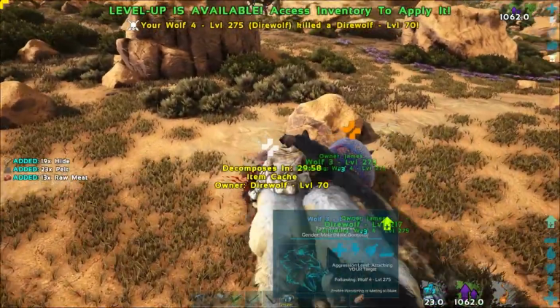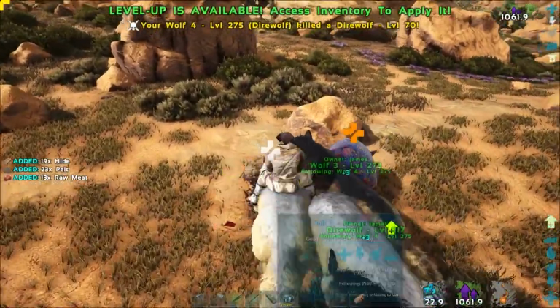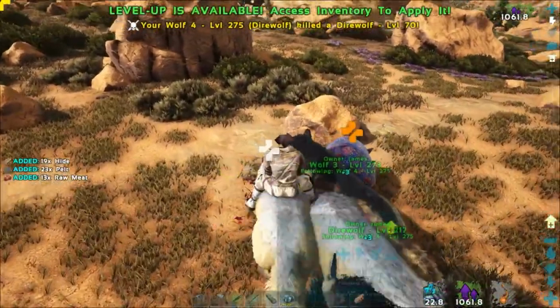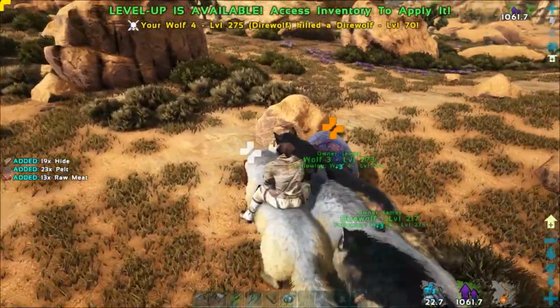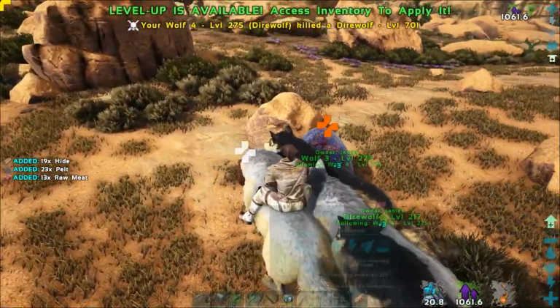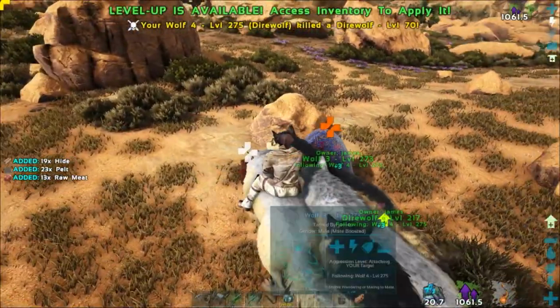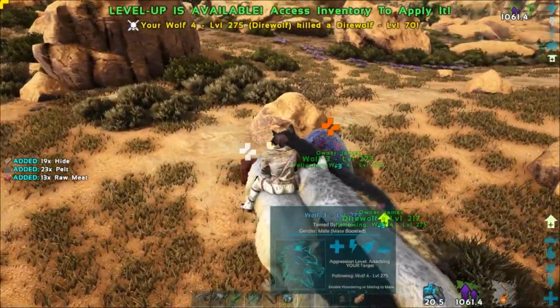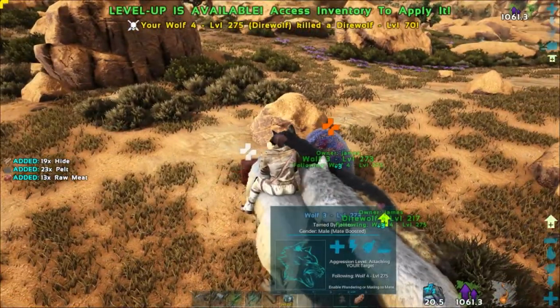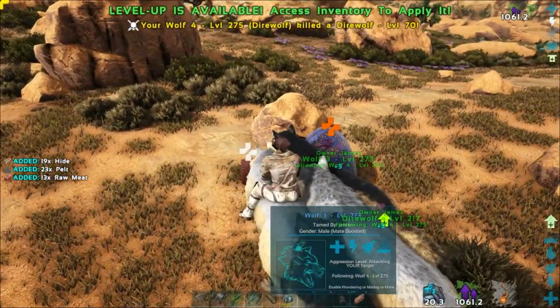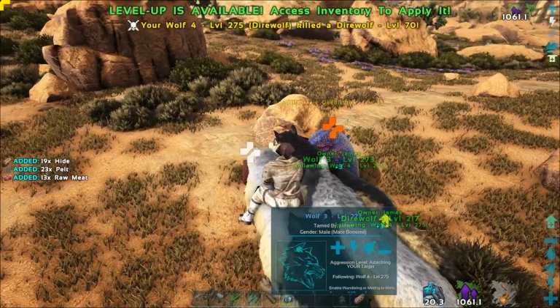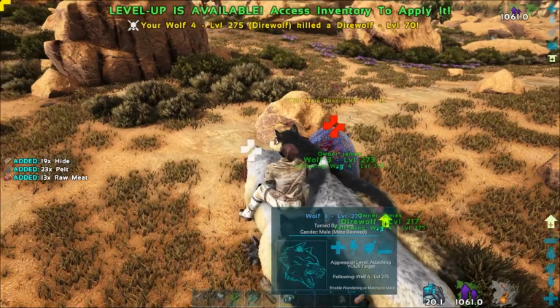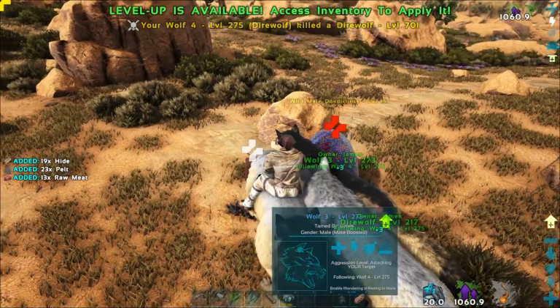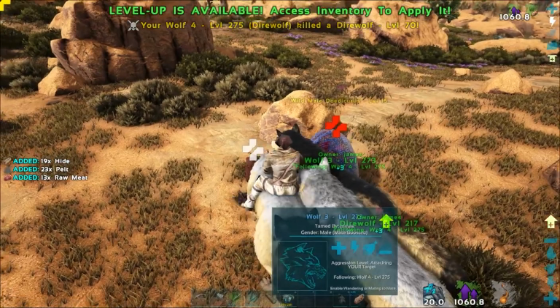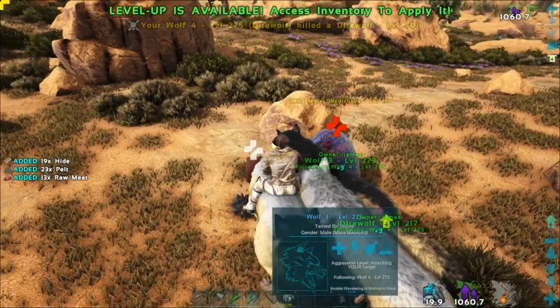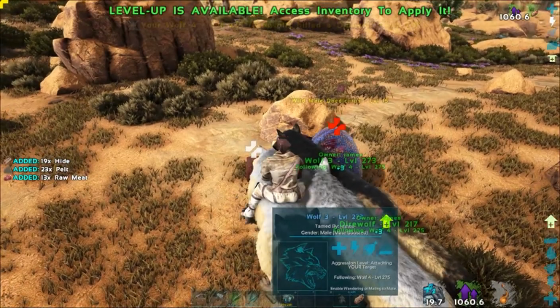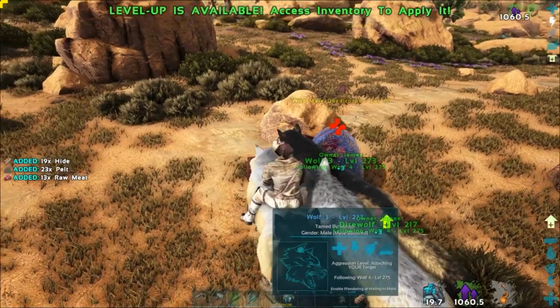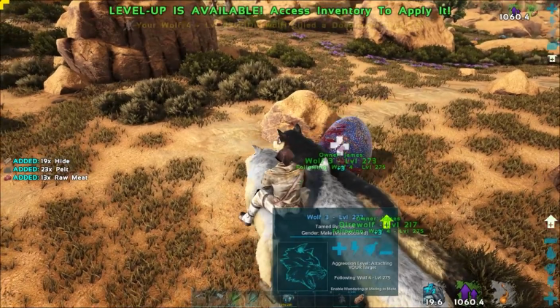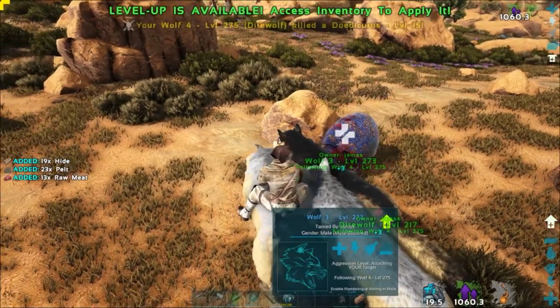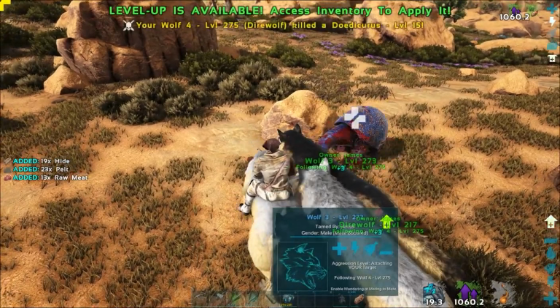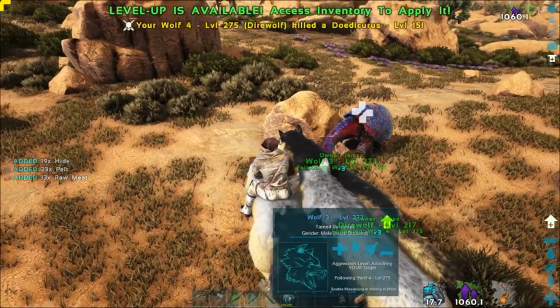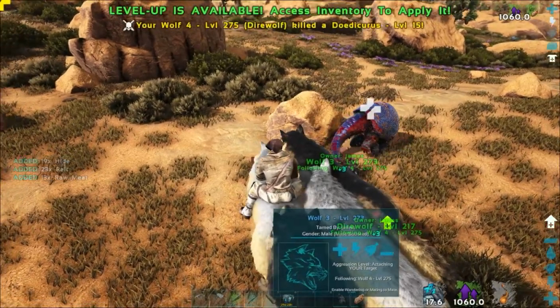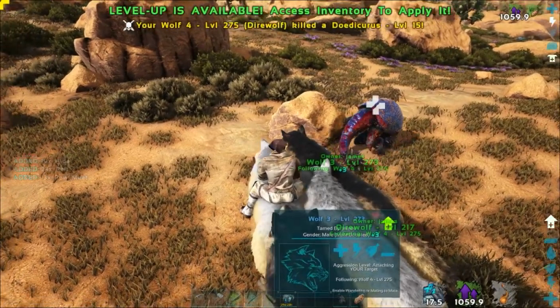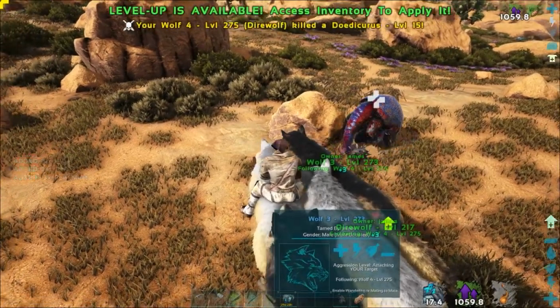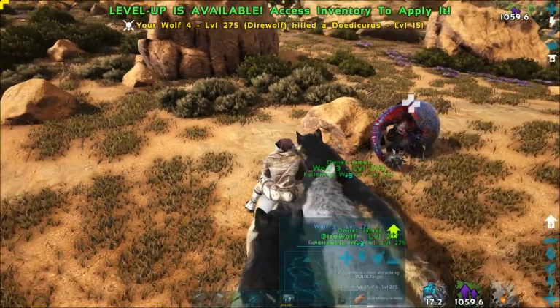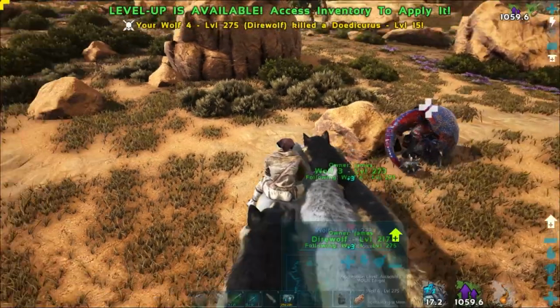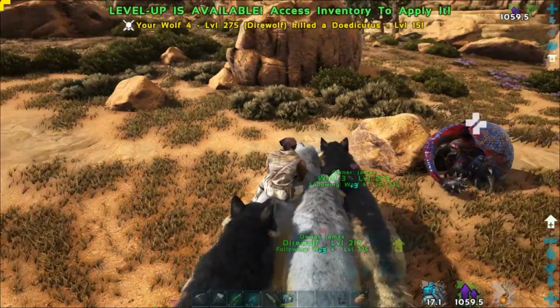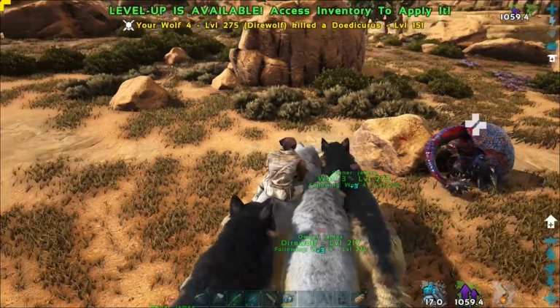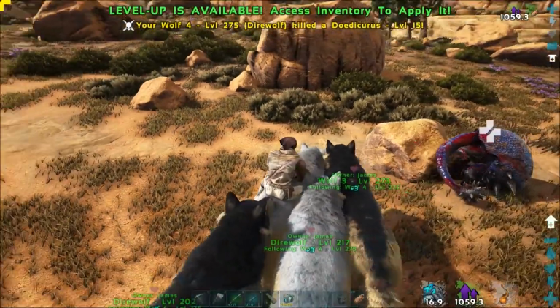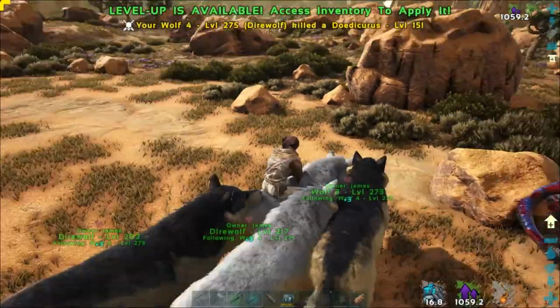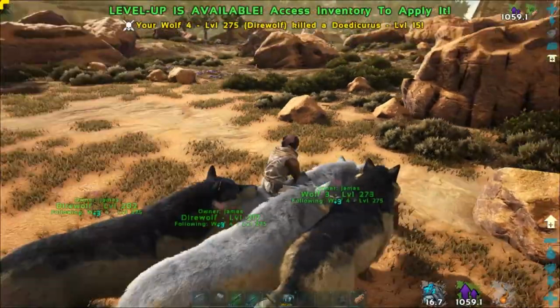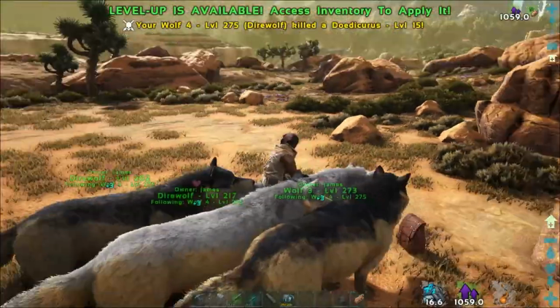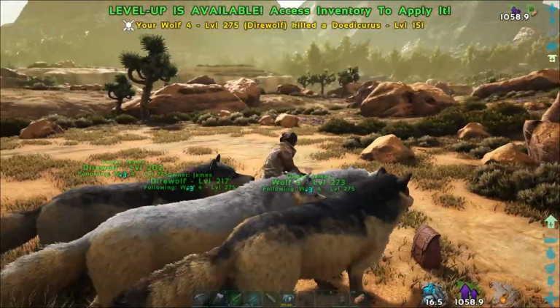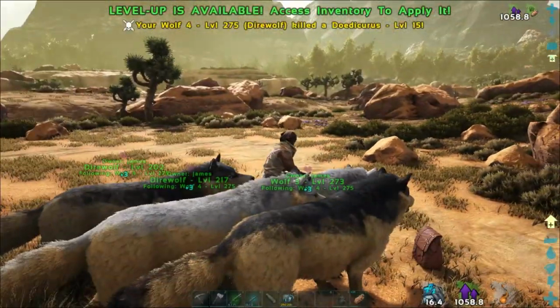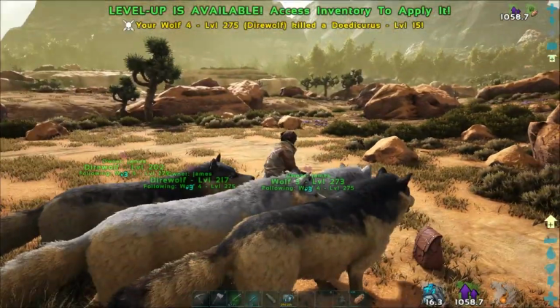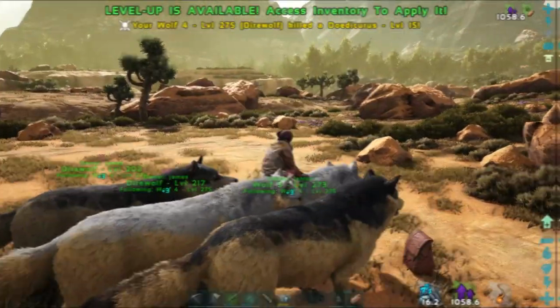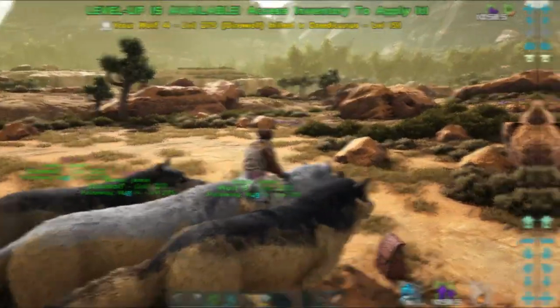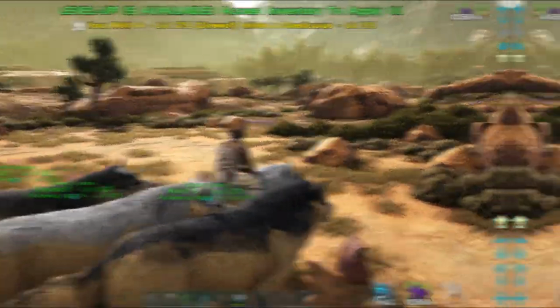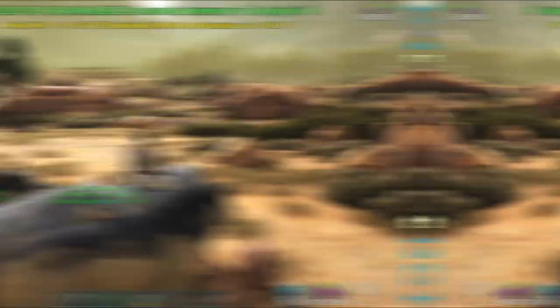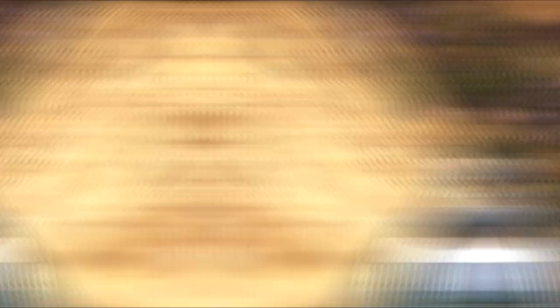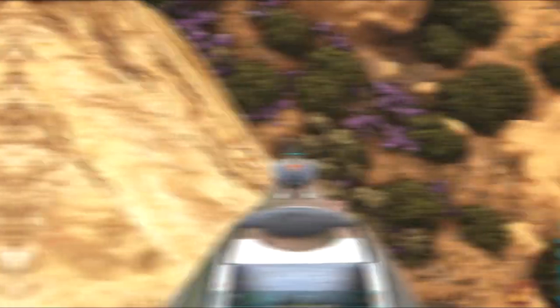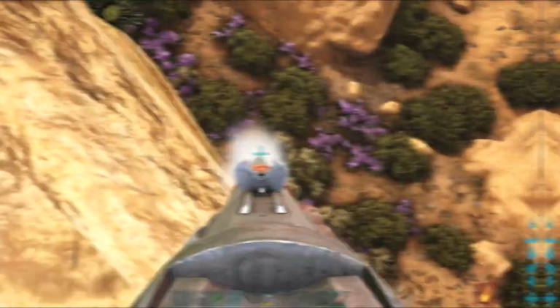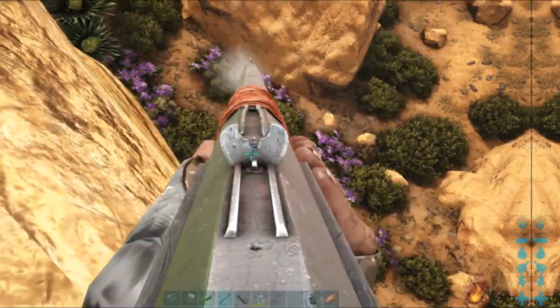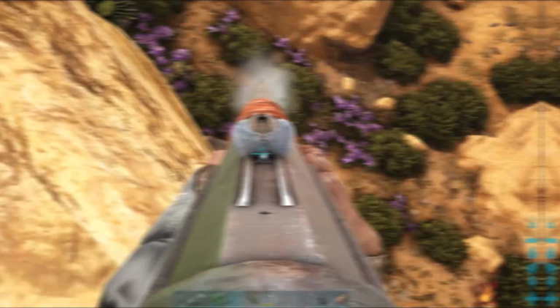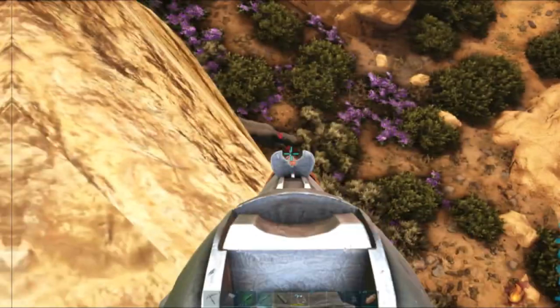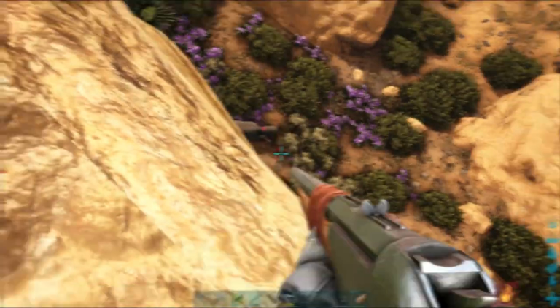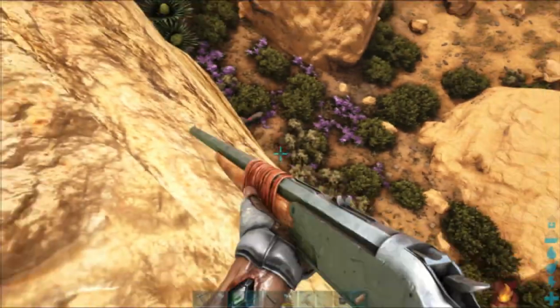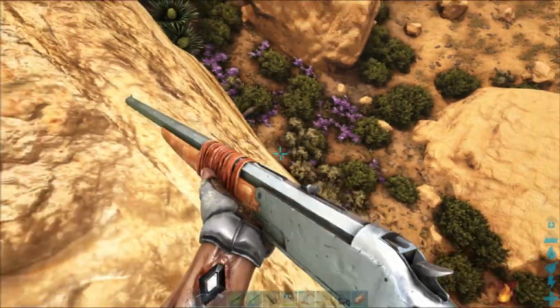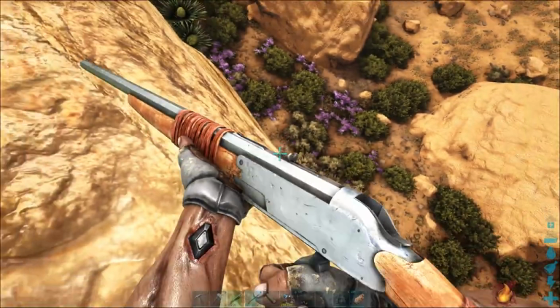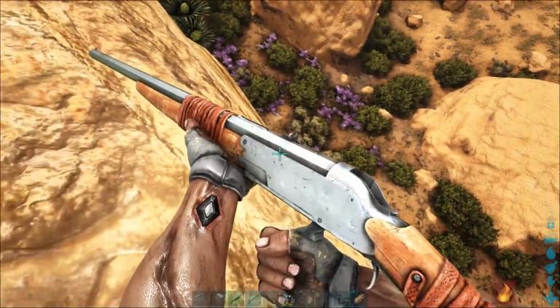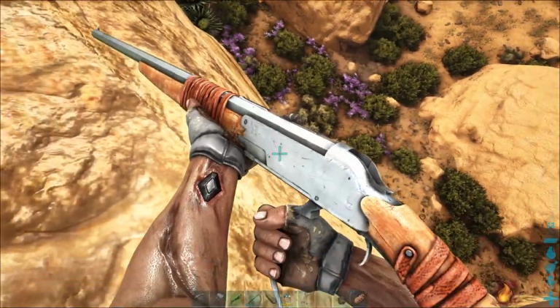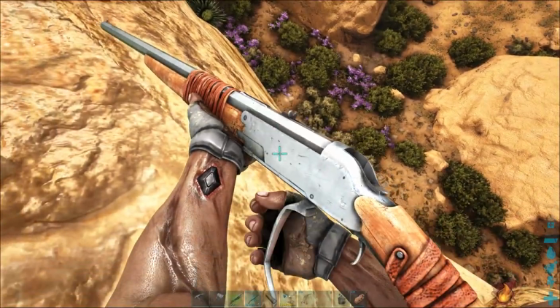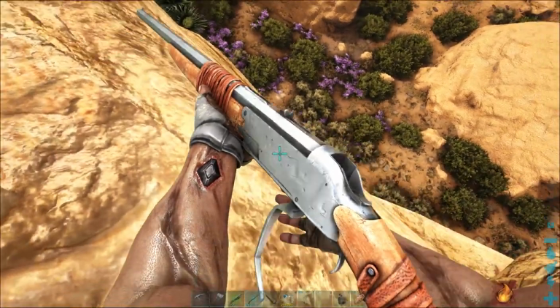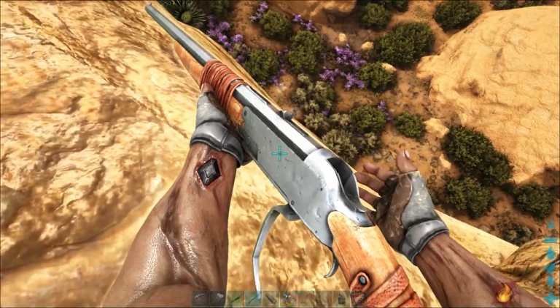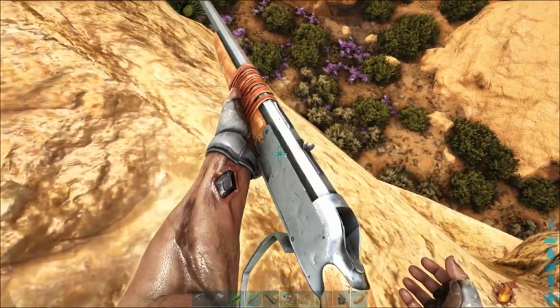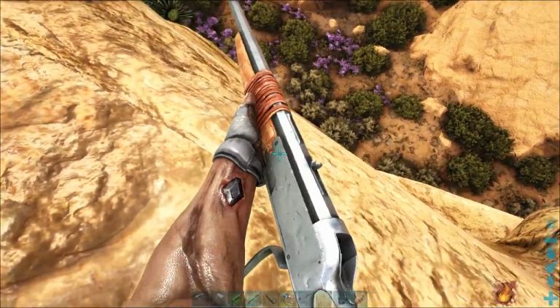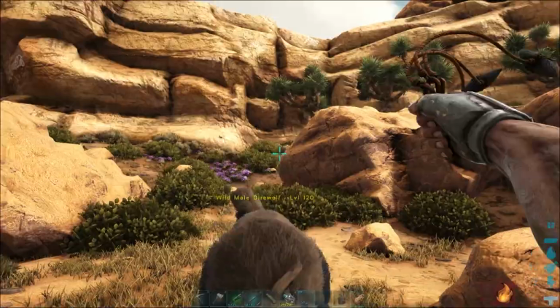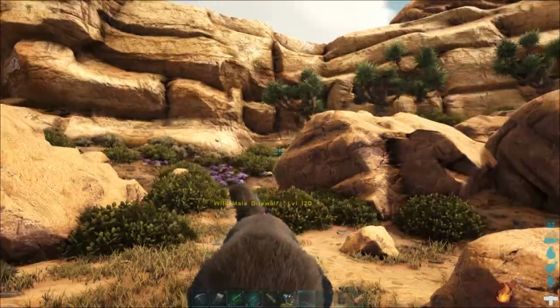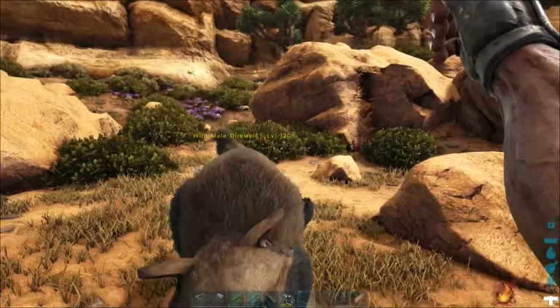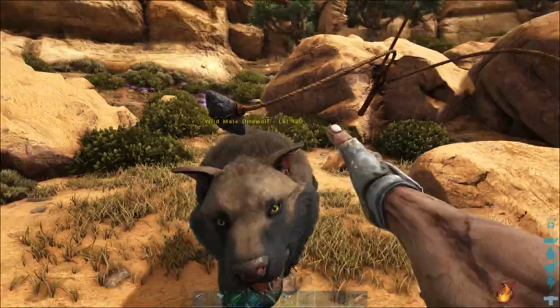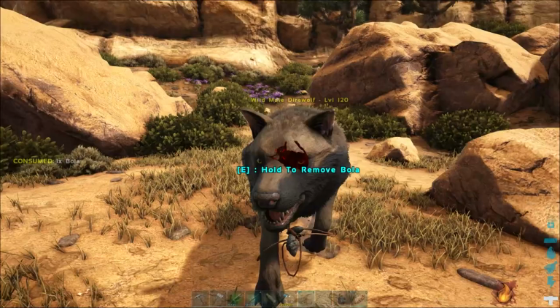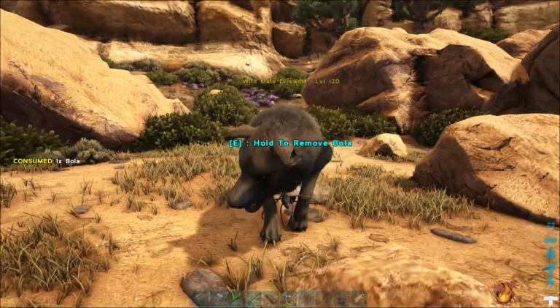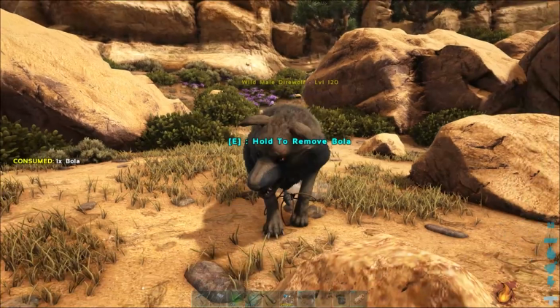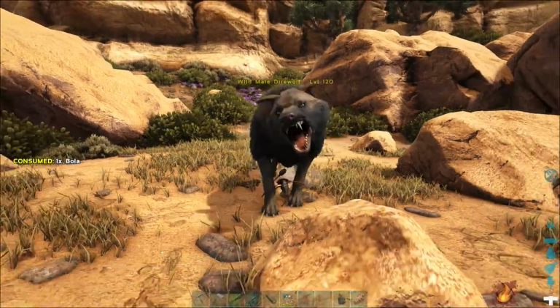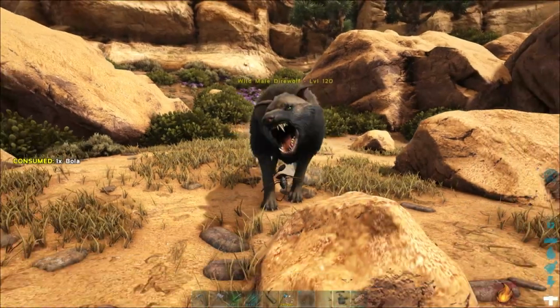Due to their lack of needing a saddle, they can be tamed very early on, simply by taking the high ground or using a bowler.